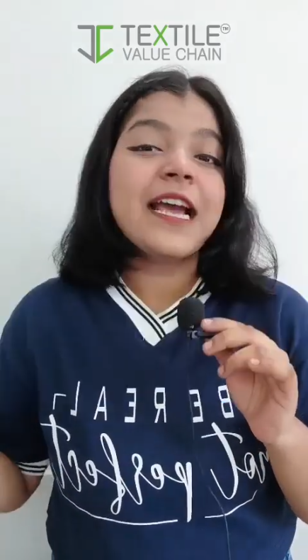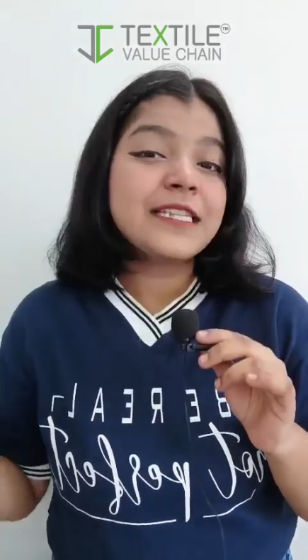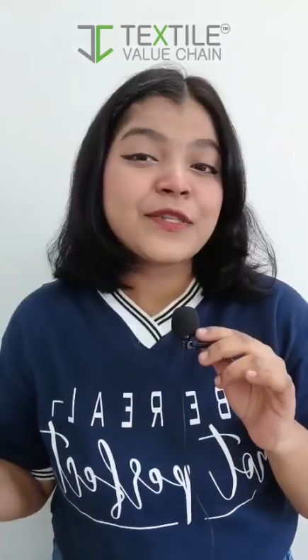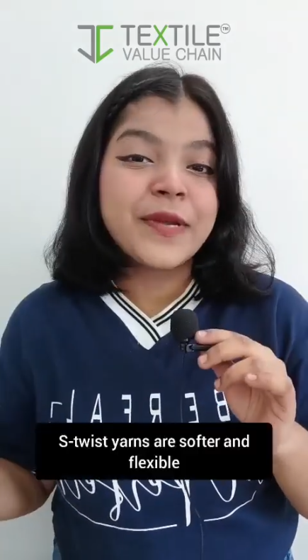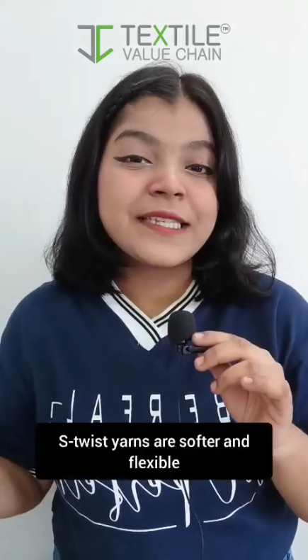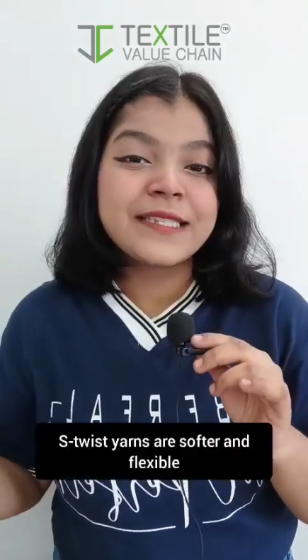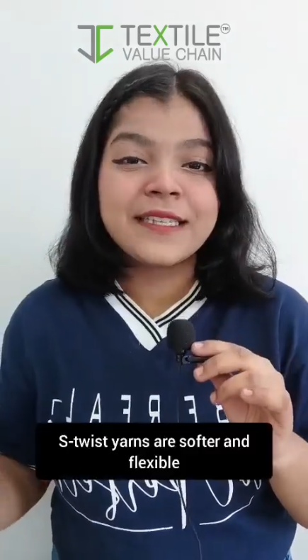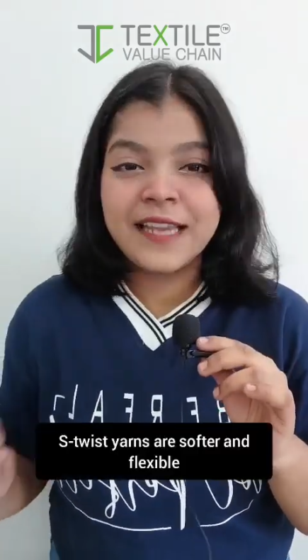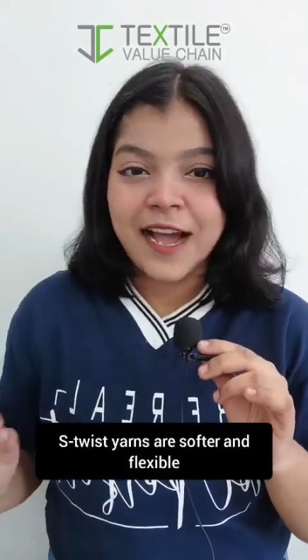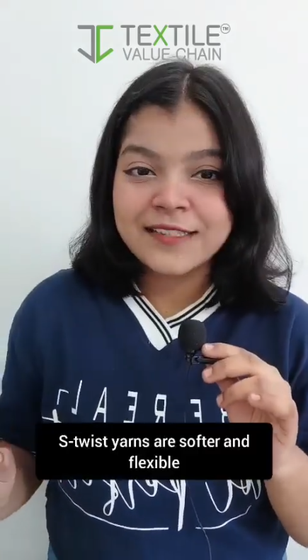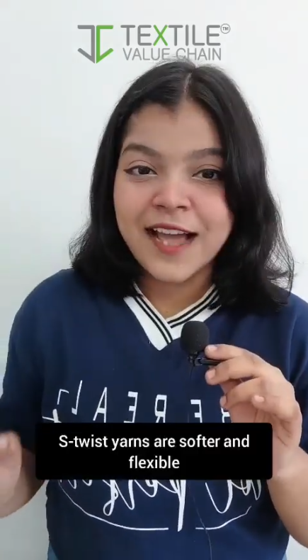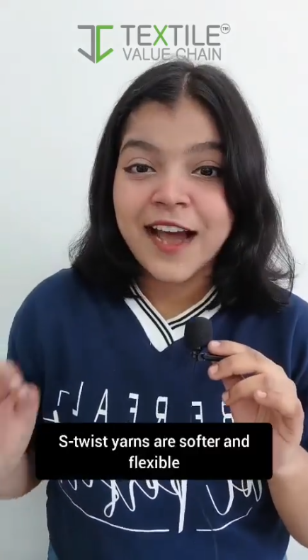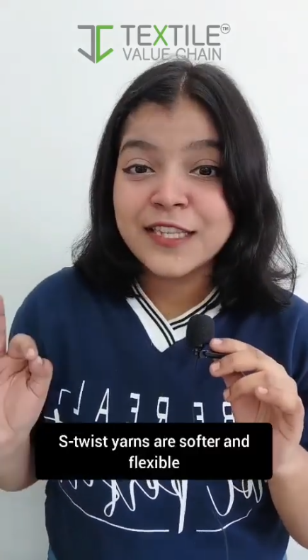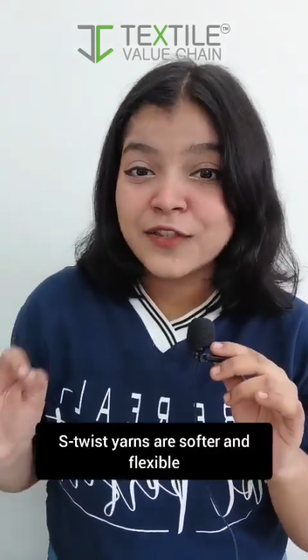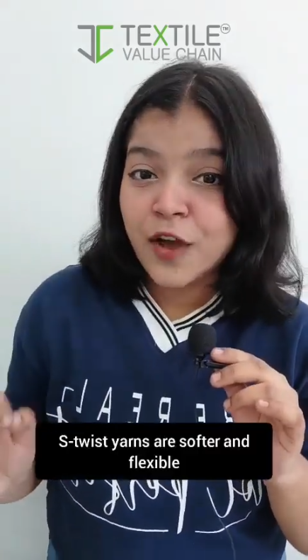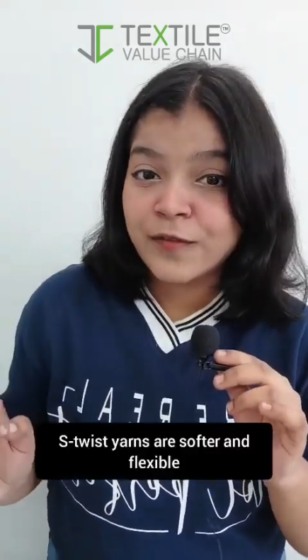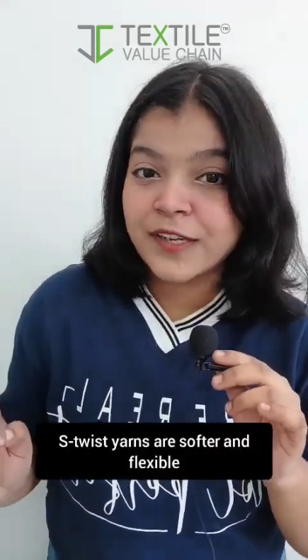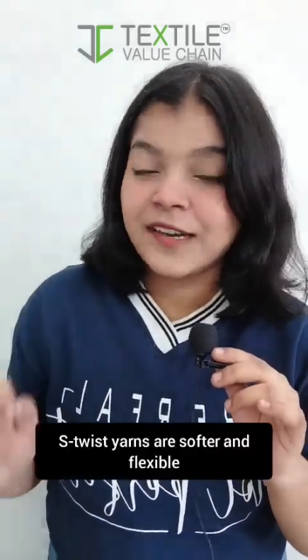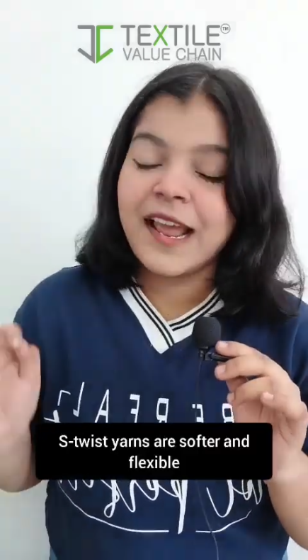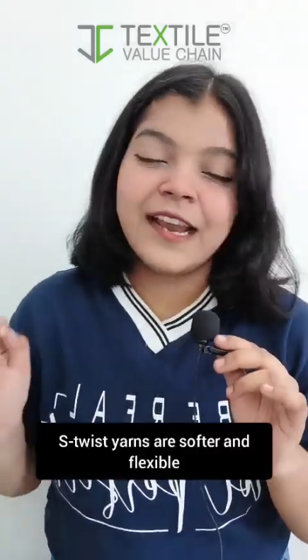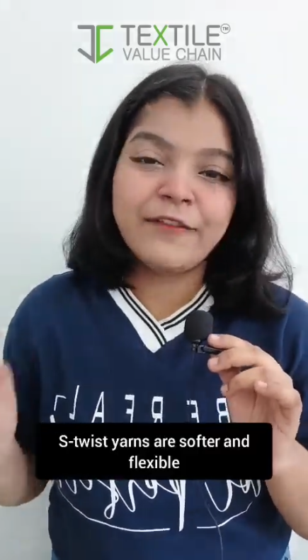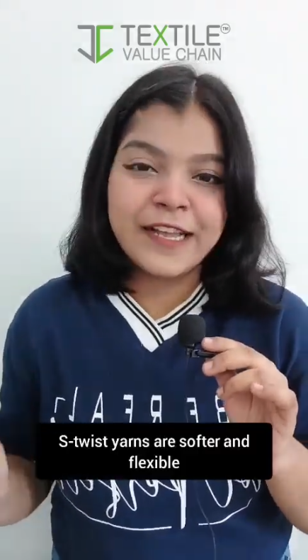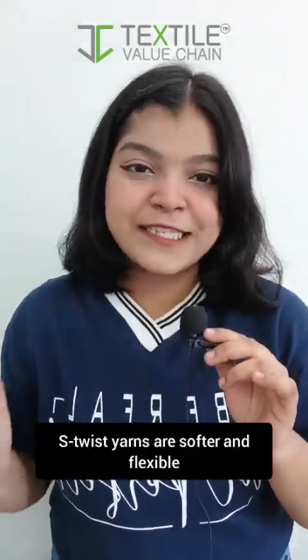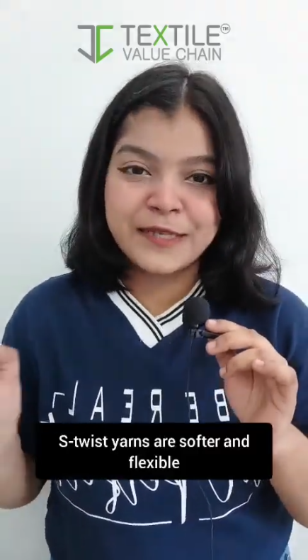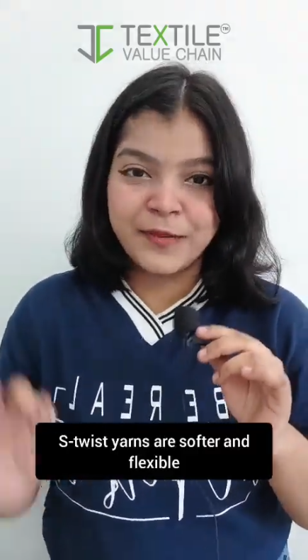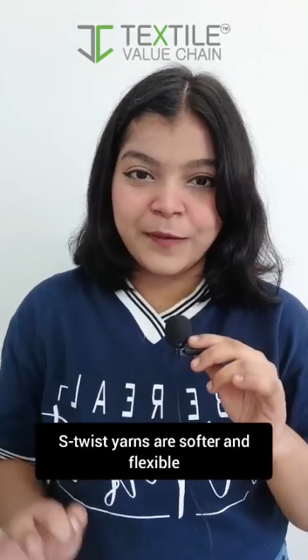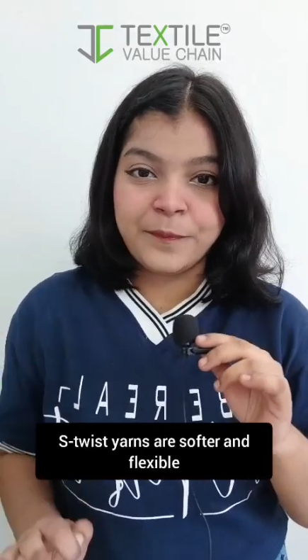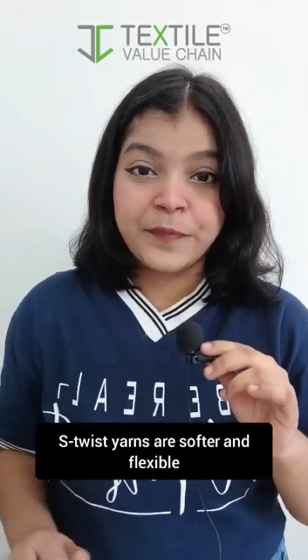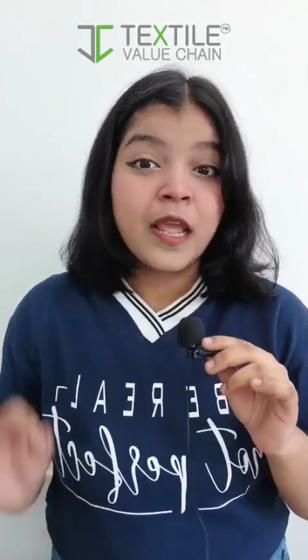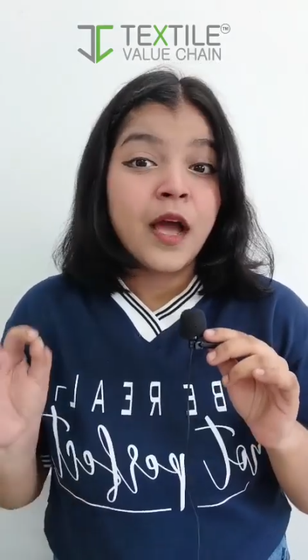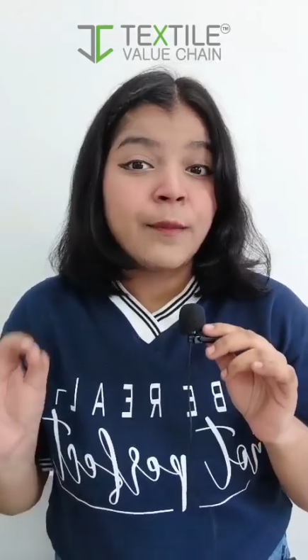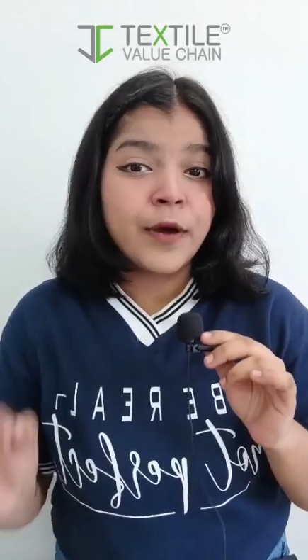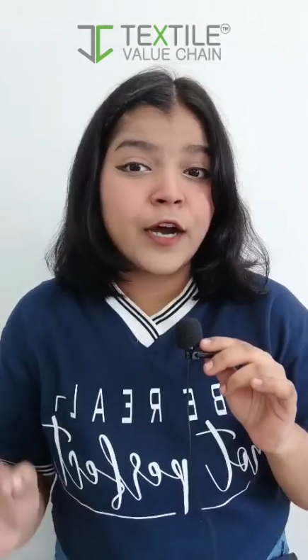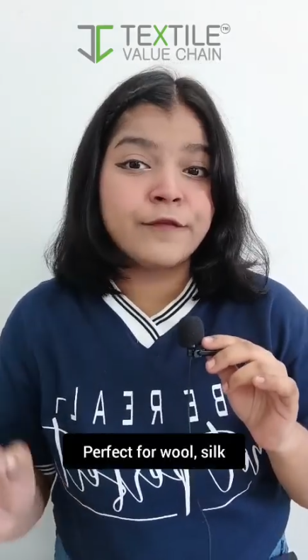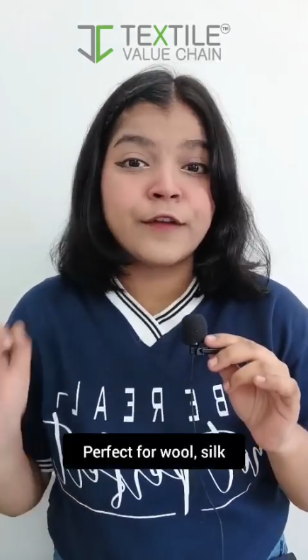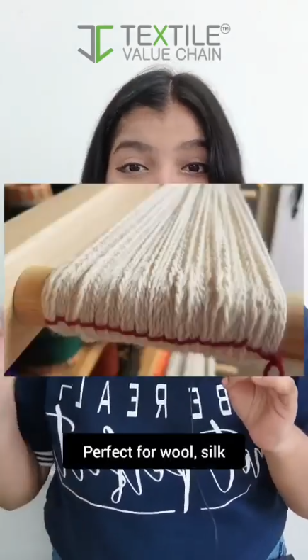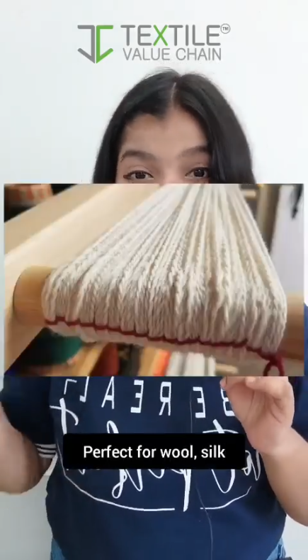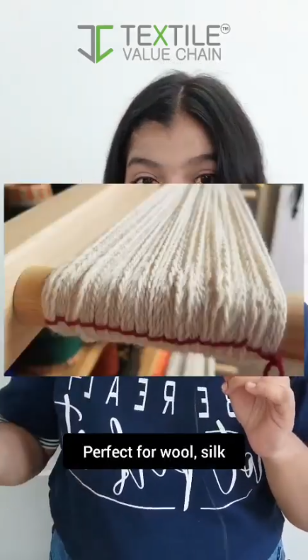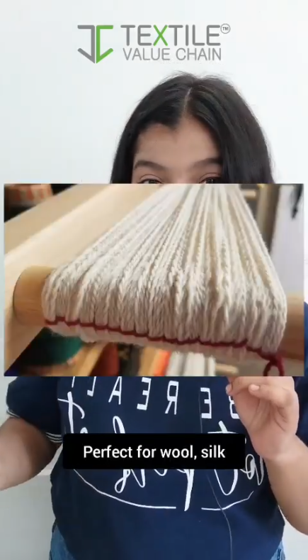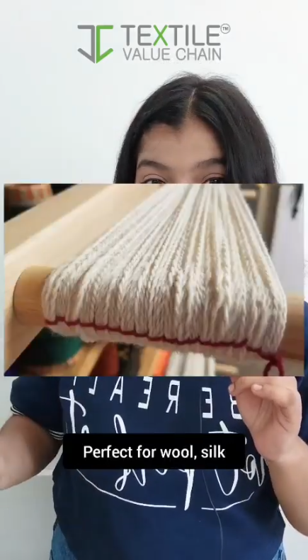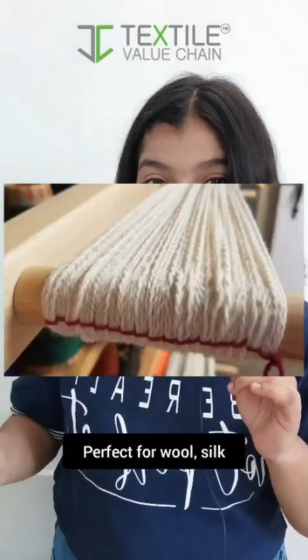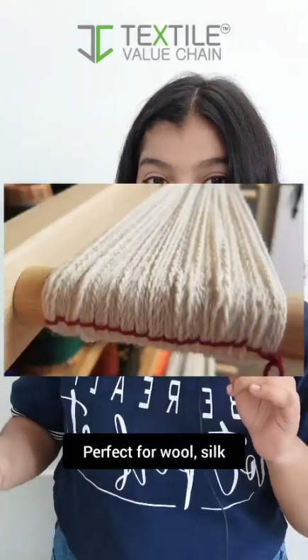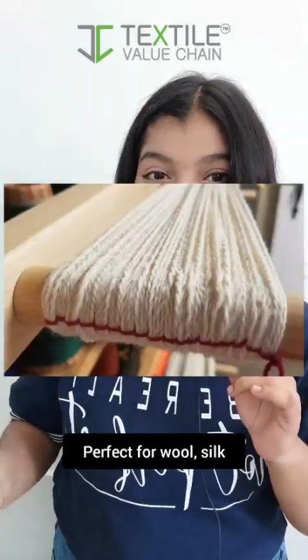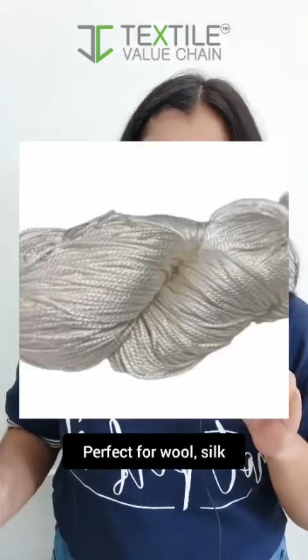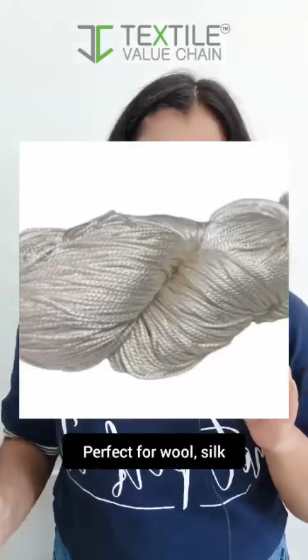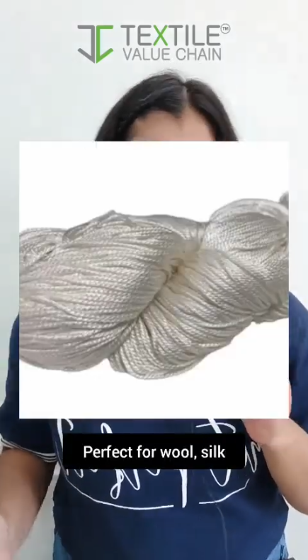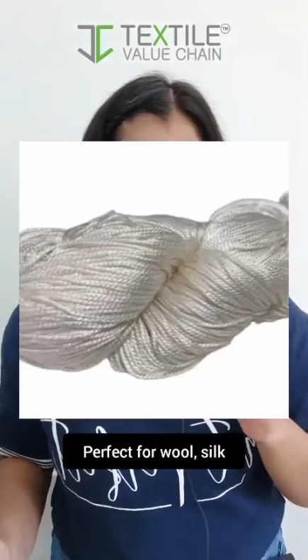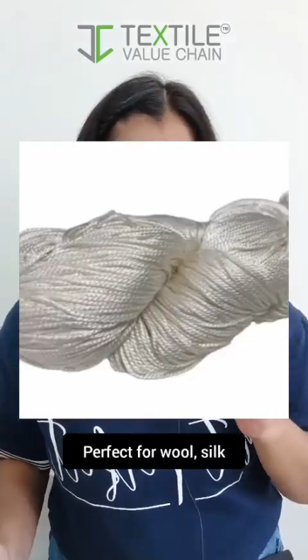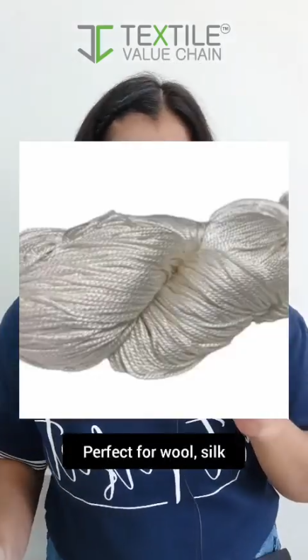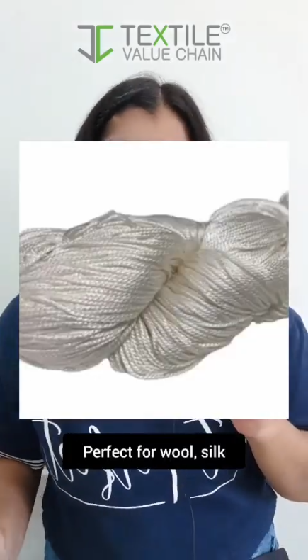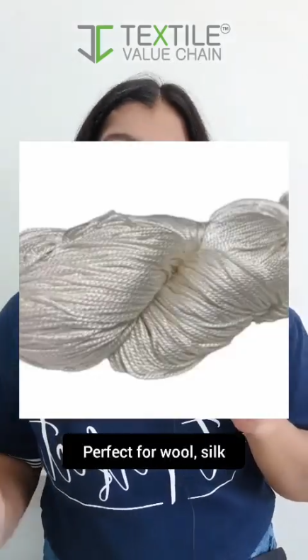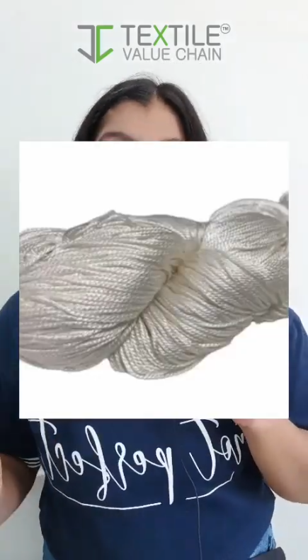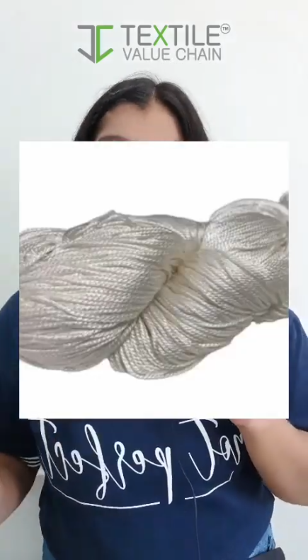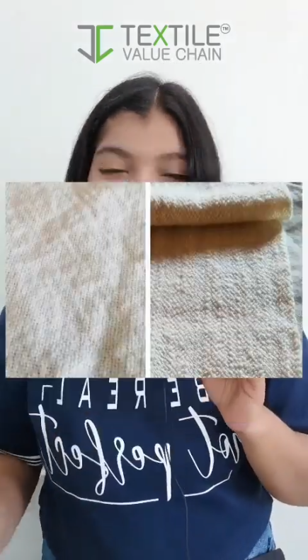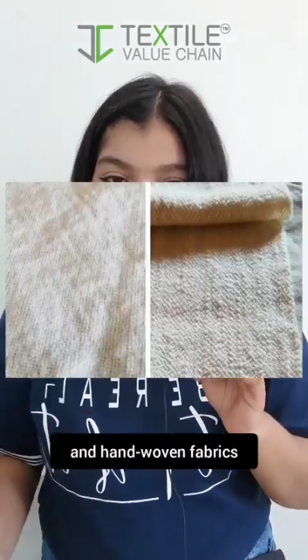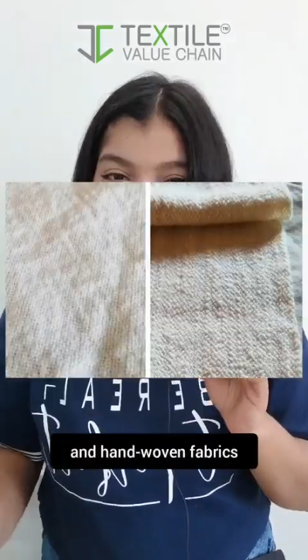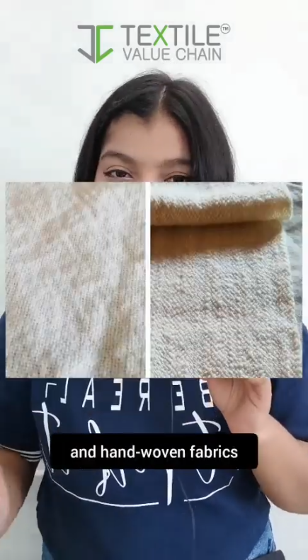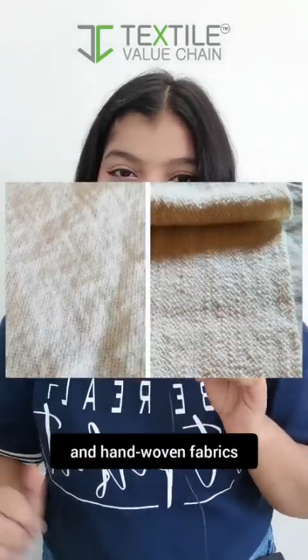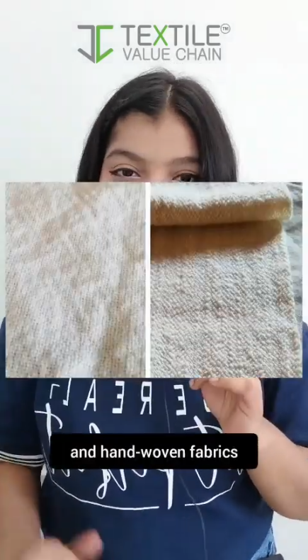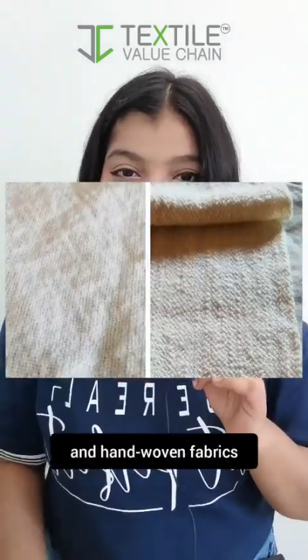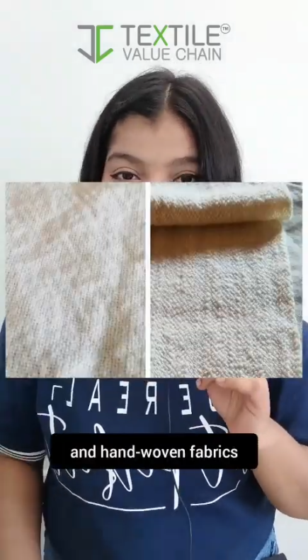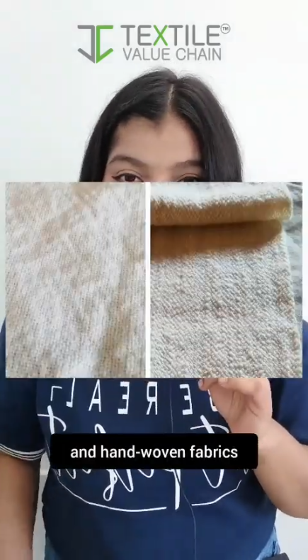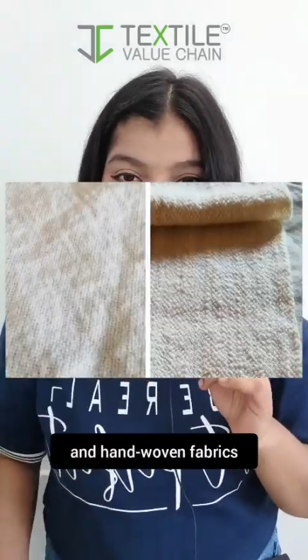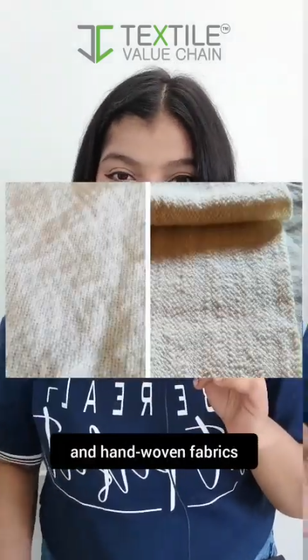S twist yarns are softer and flexible. Perfect for wool, silk, and handwoven fabrics.